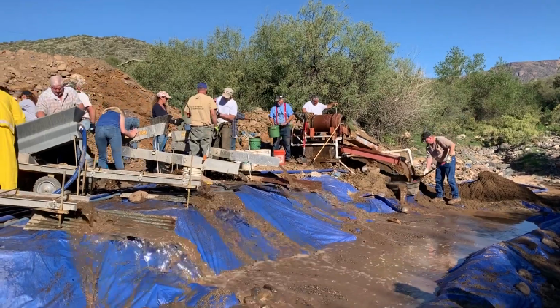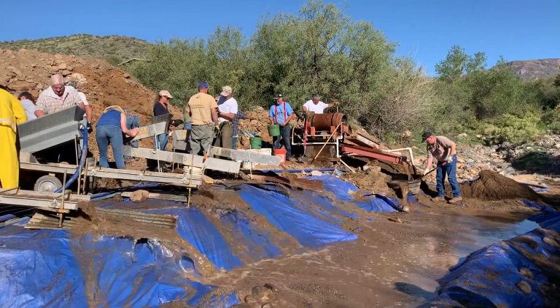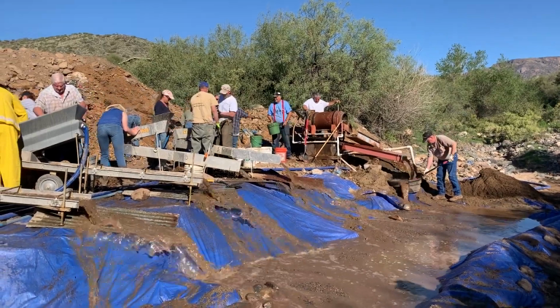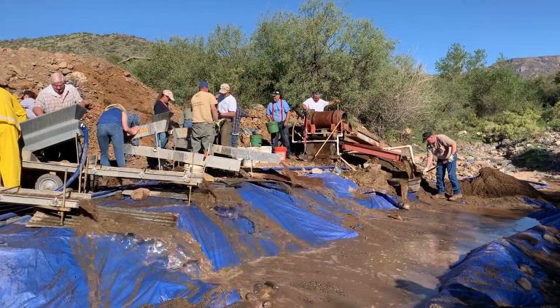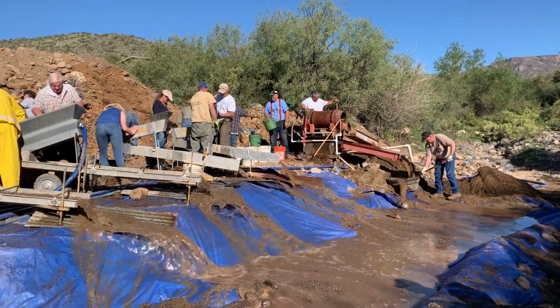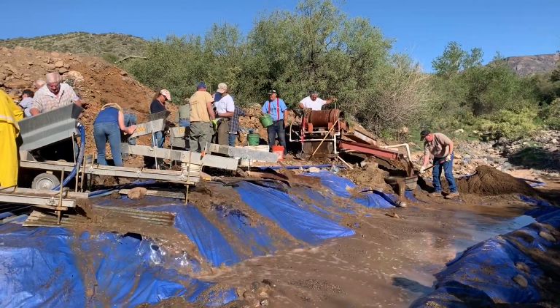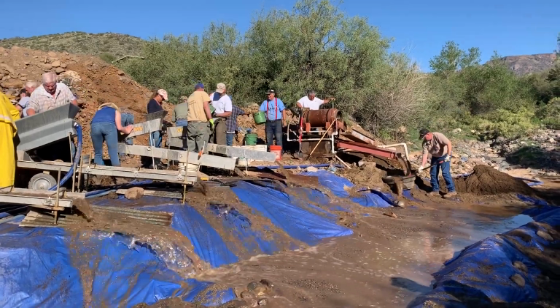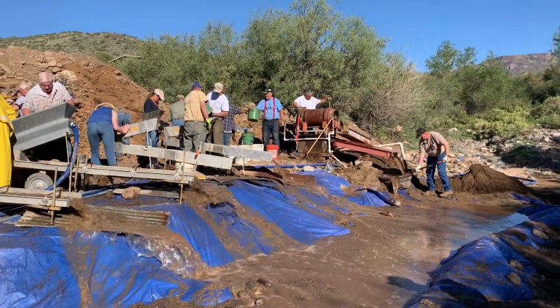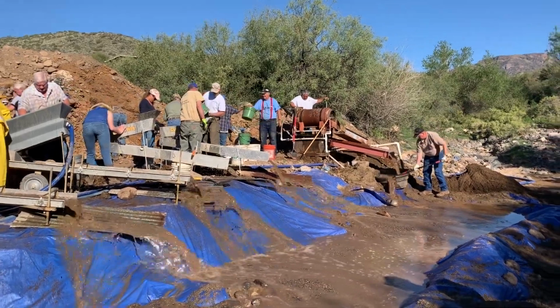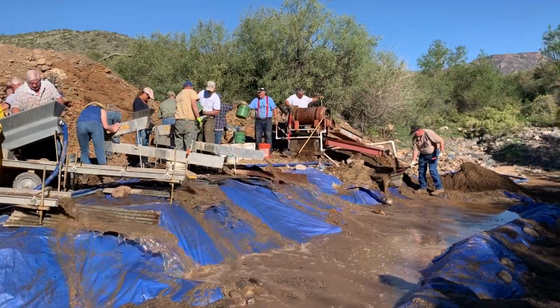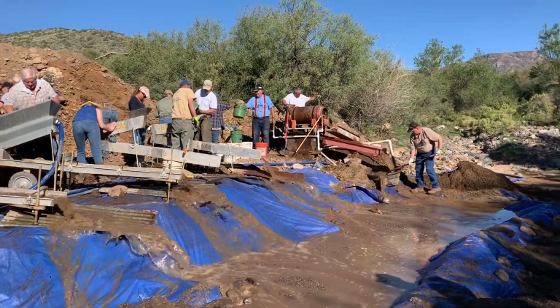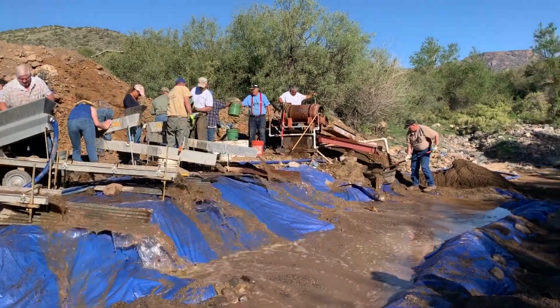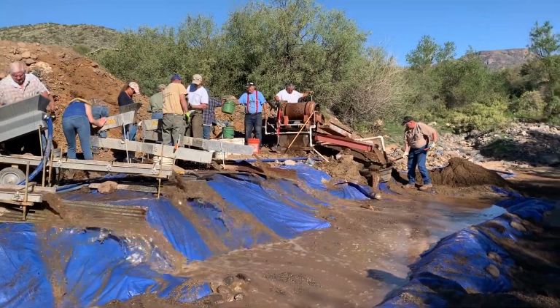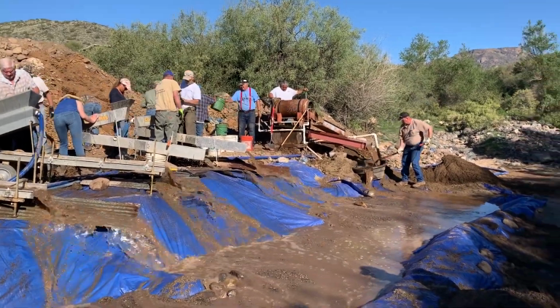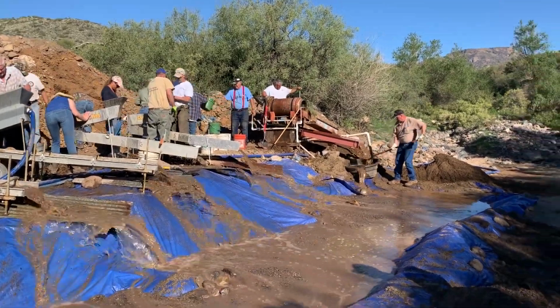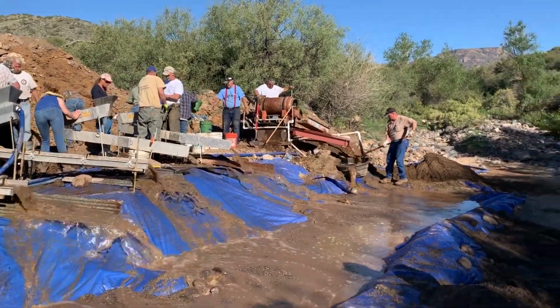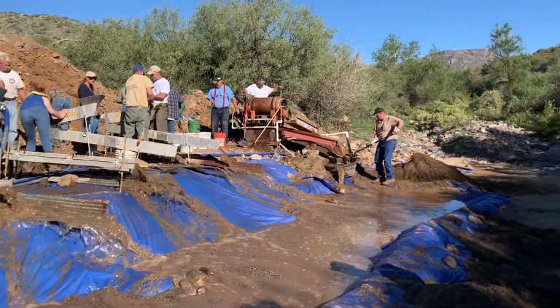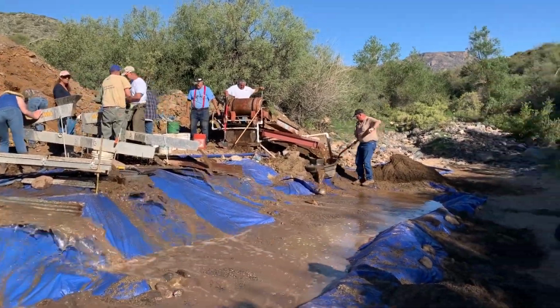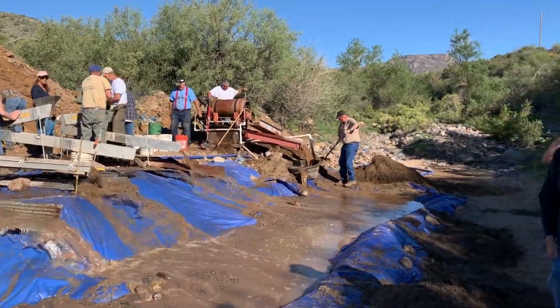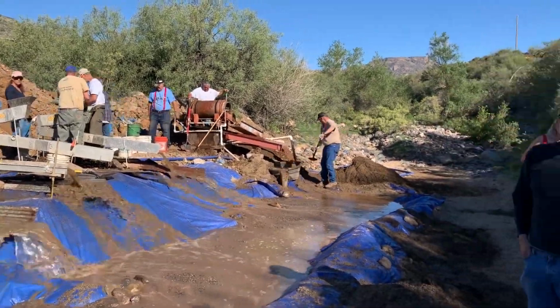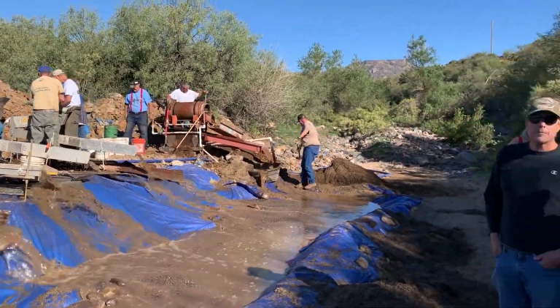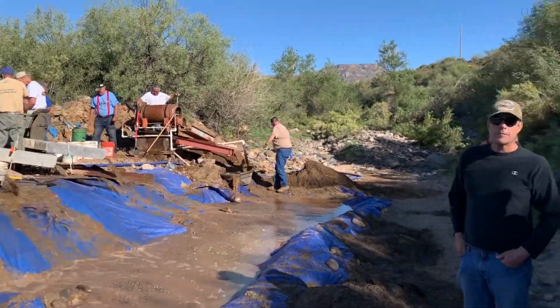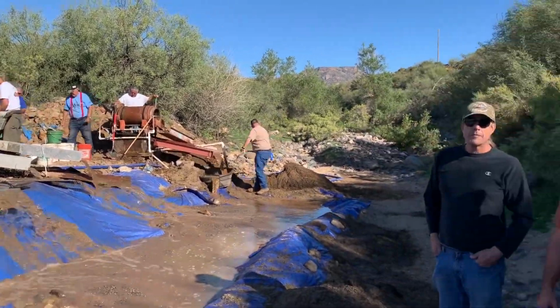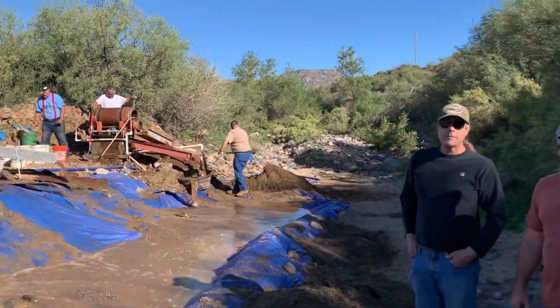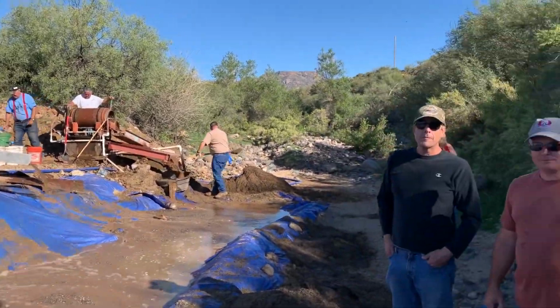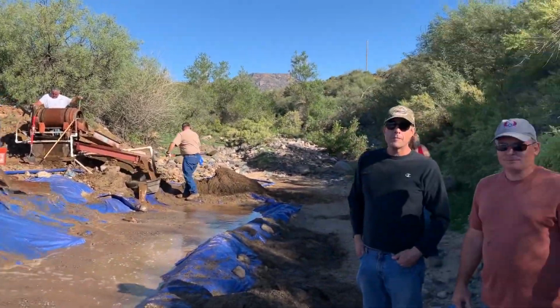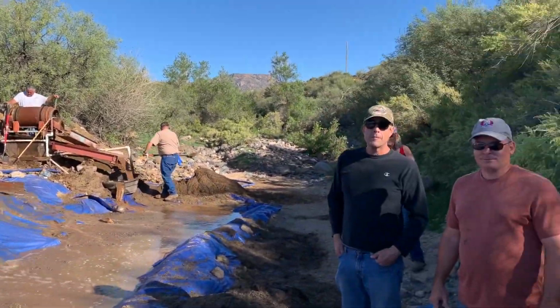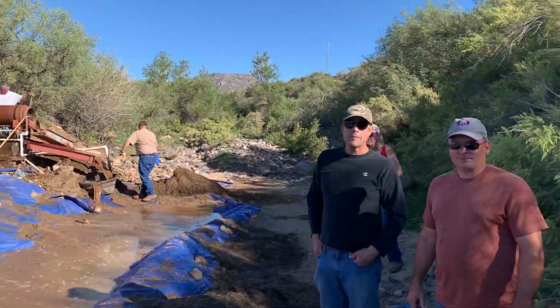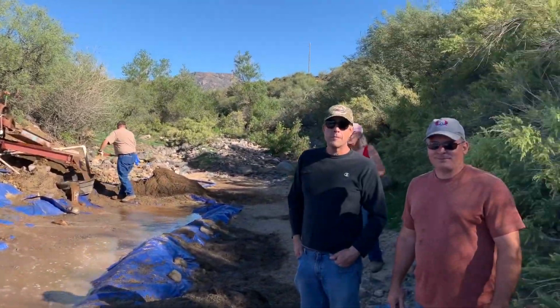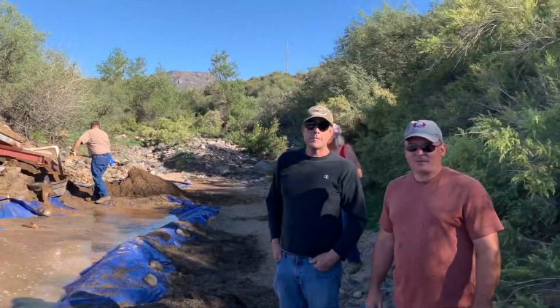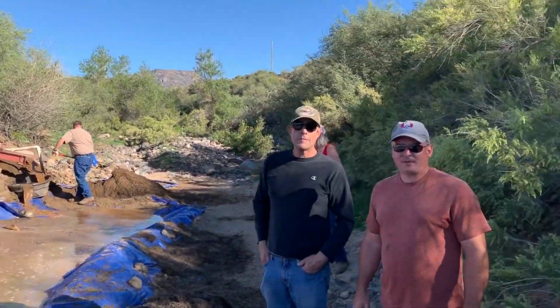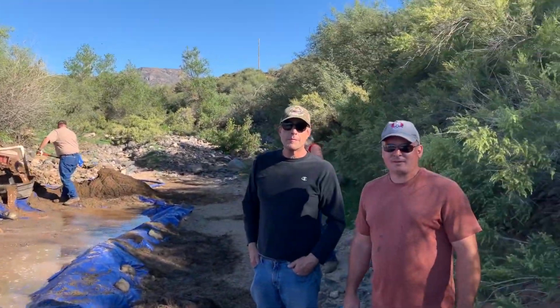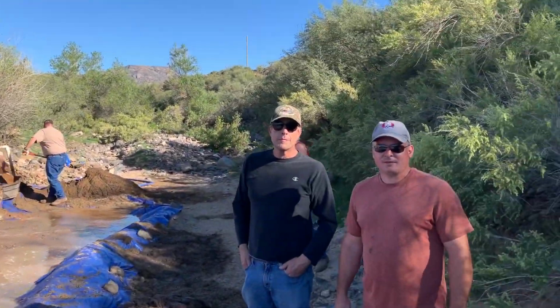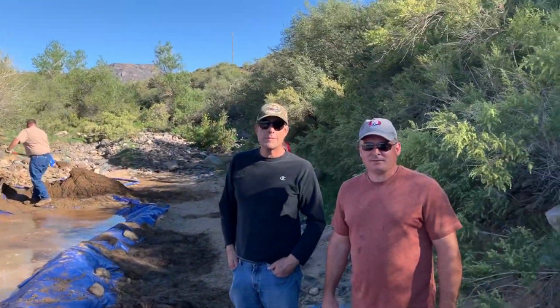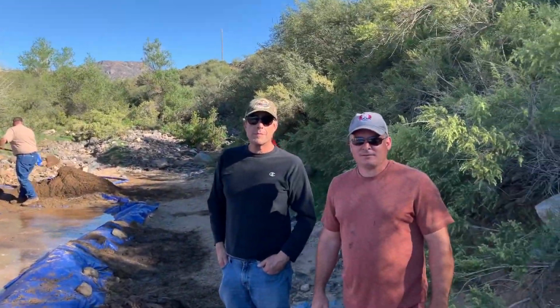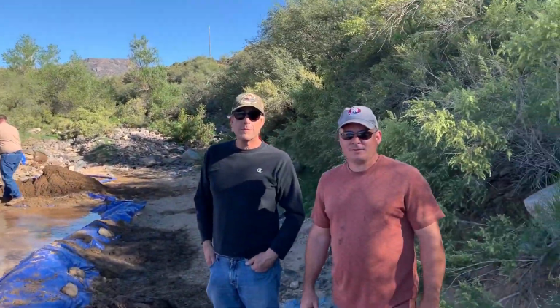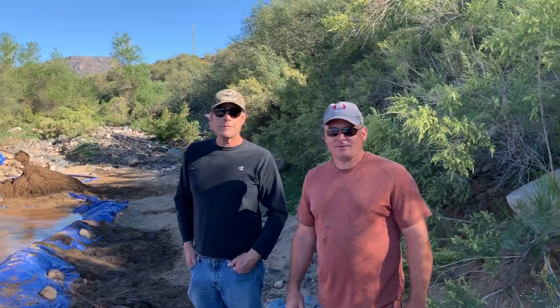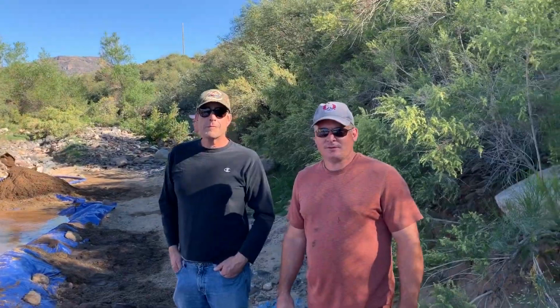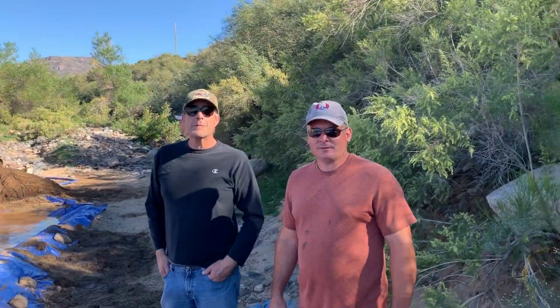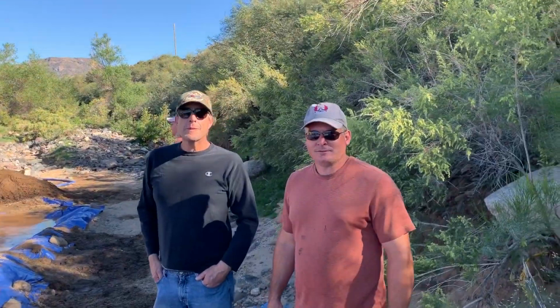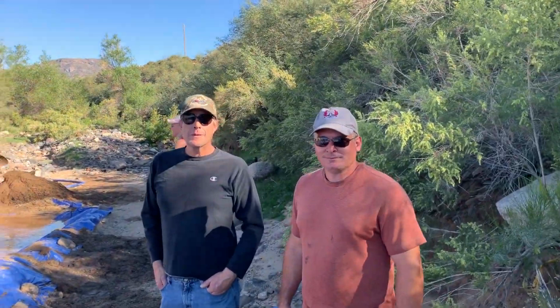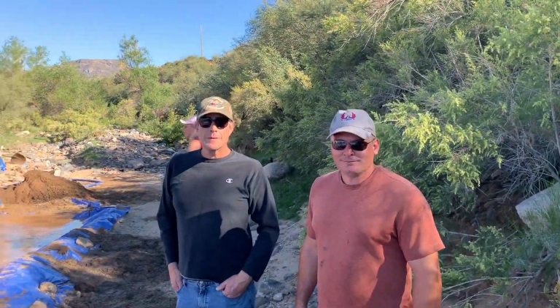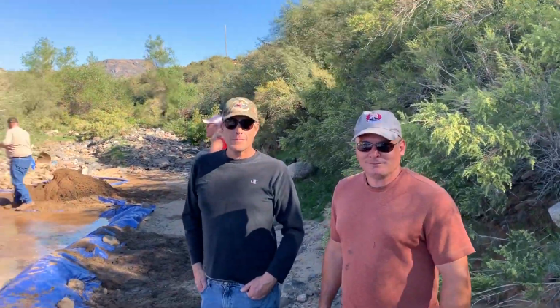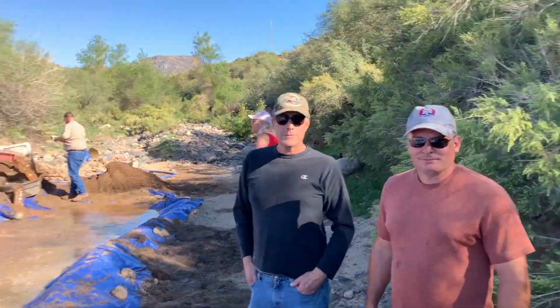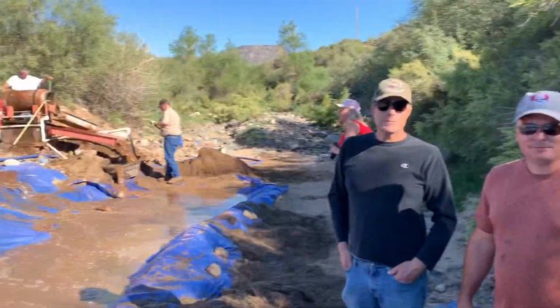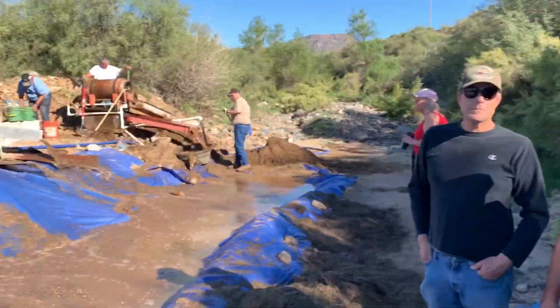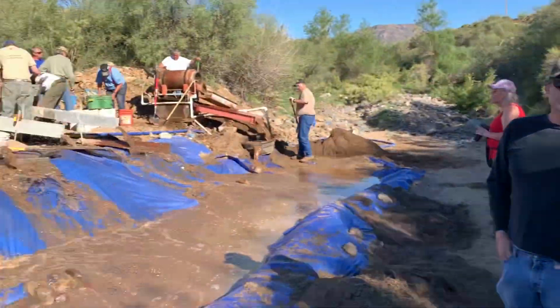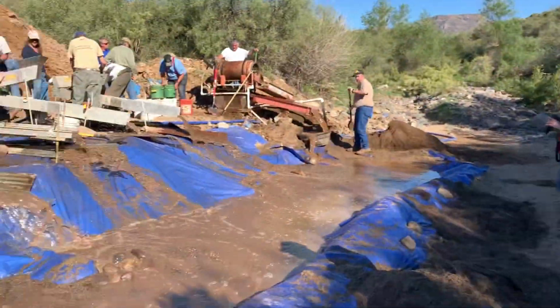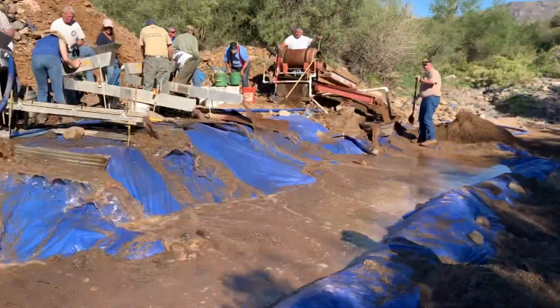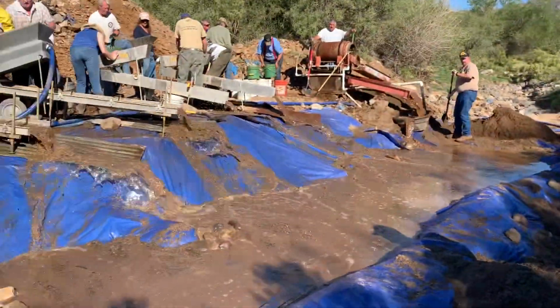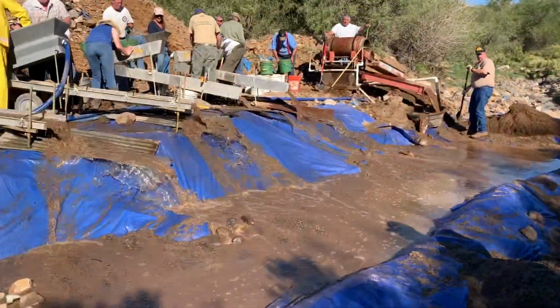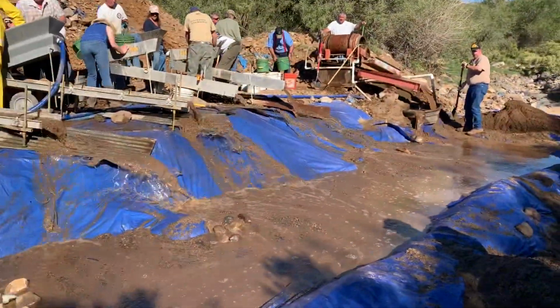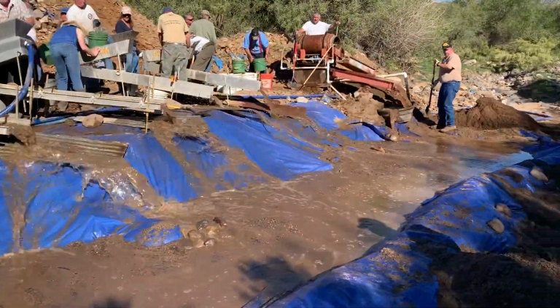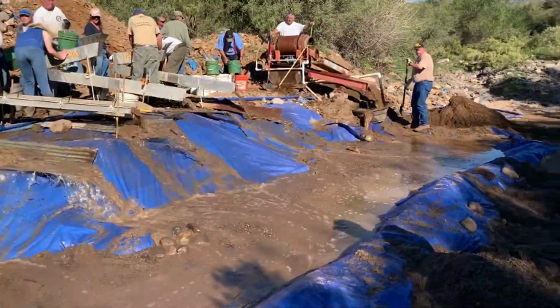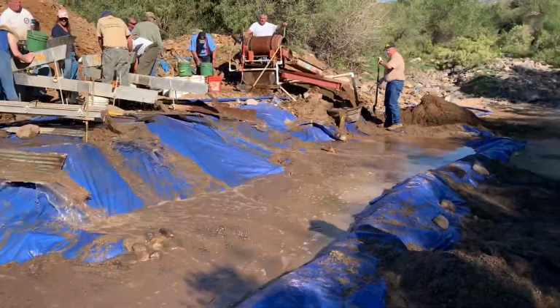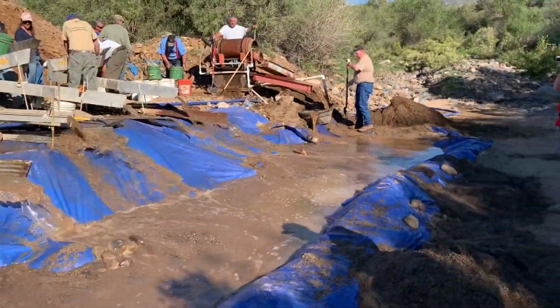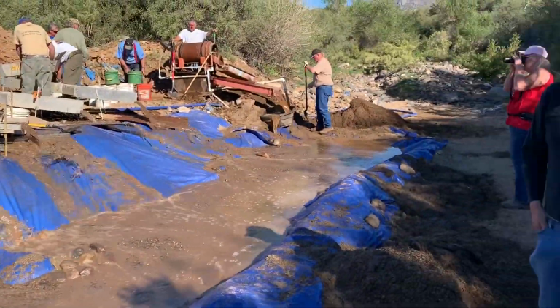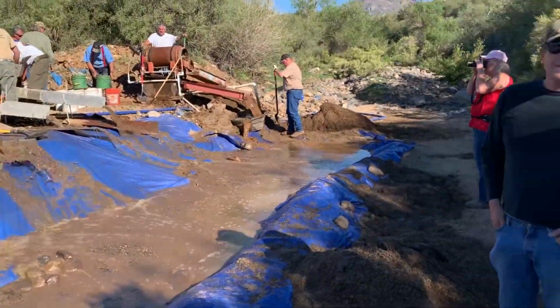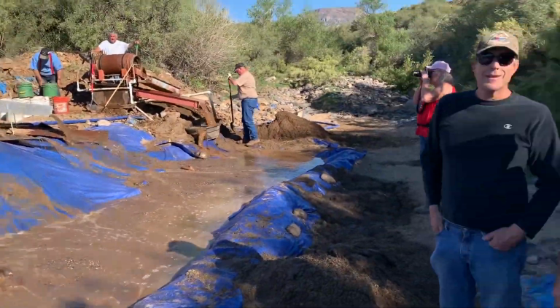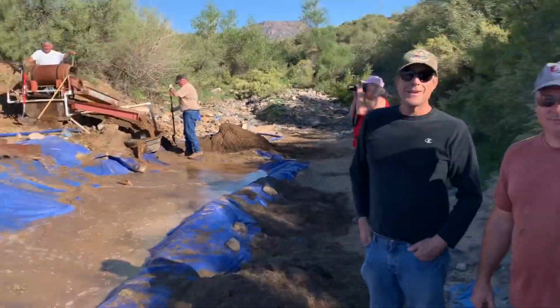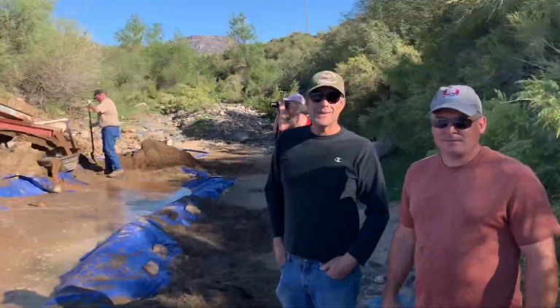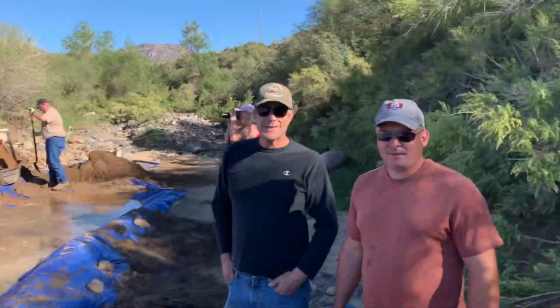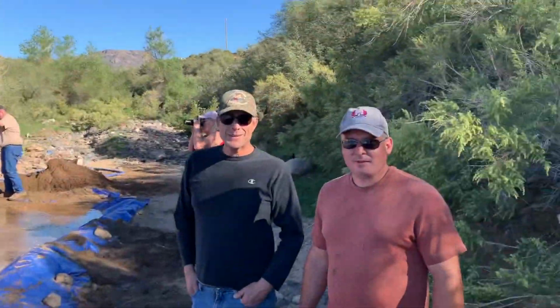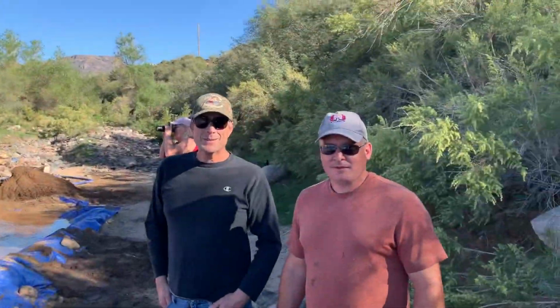Hey everybody, this is Dominic. I am down here with Fred and Kevin. What is going on over here? What did we build?